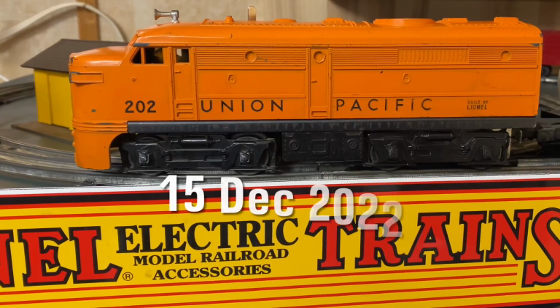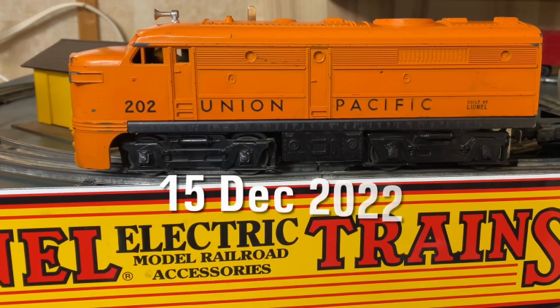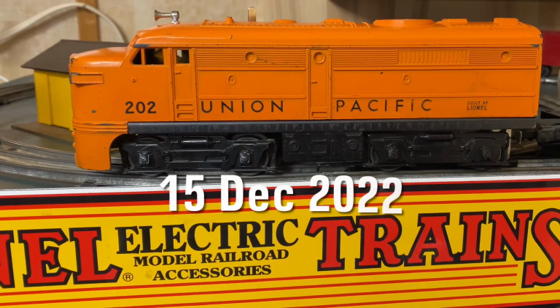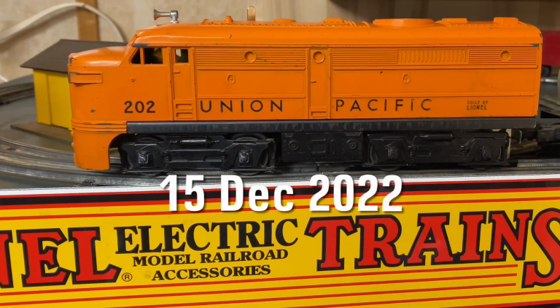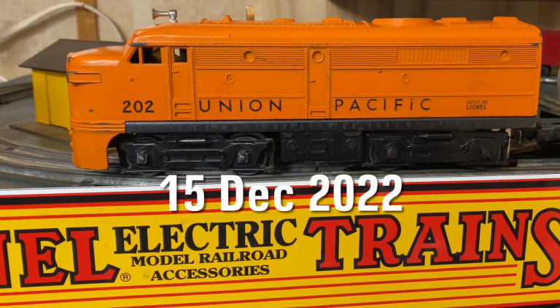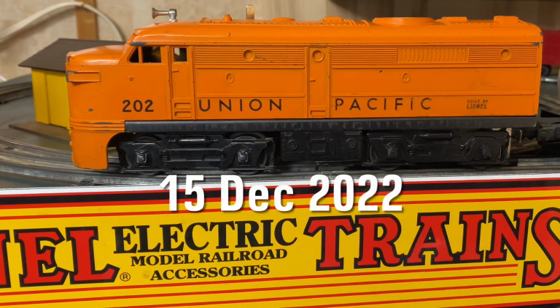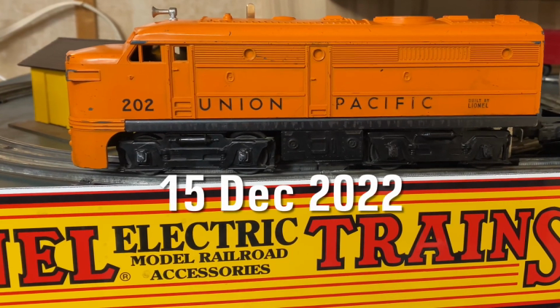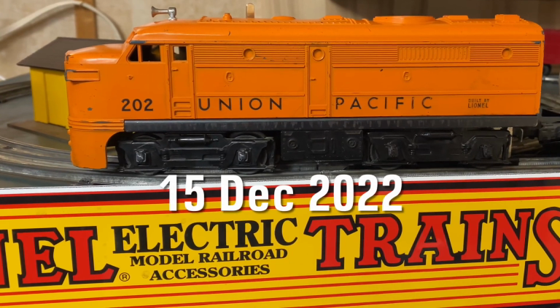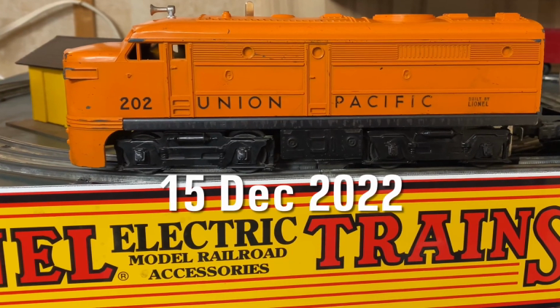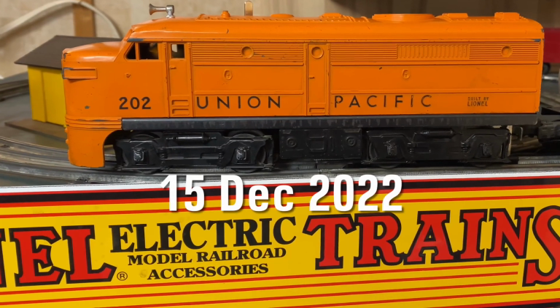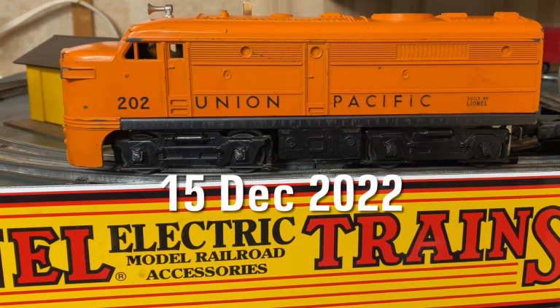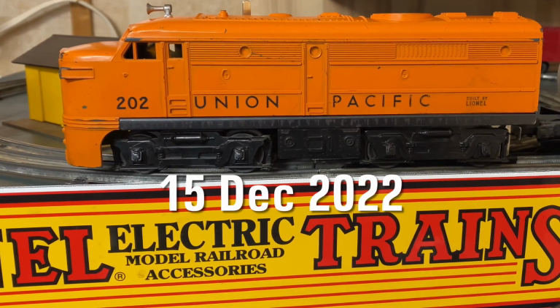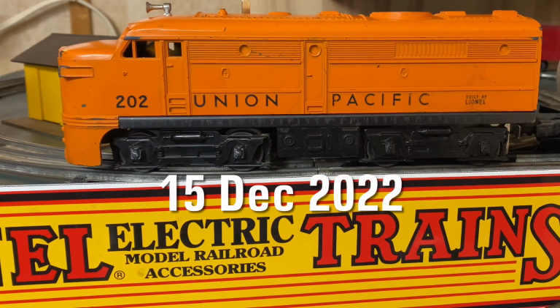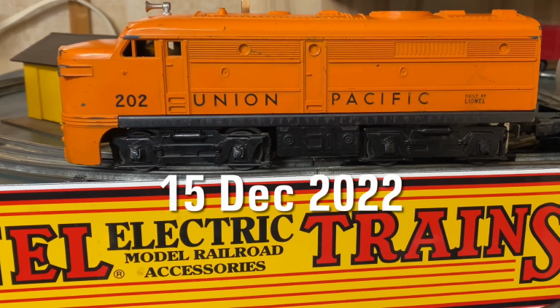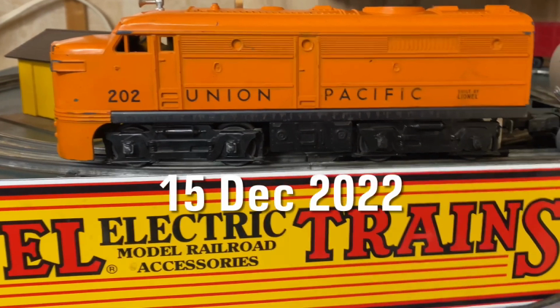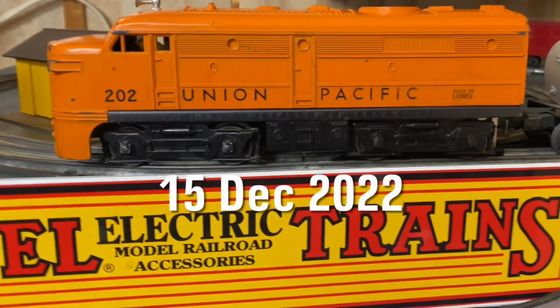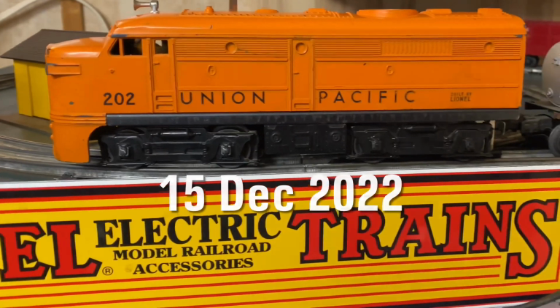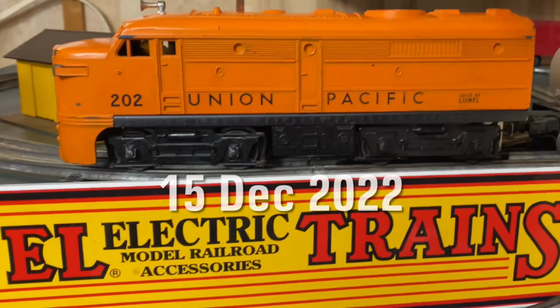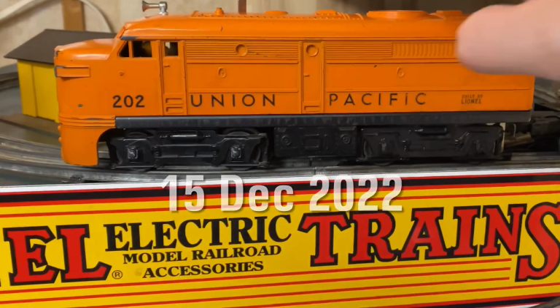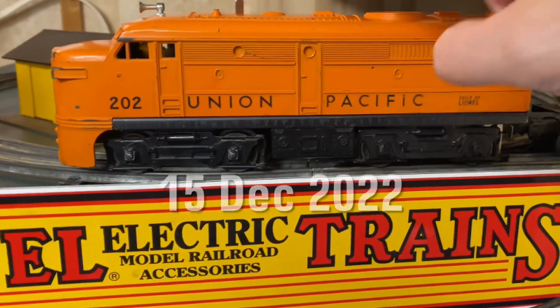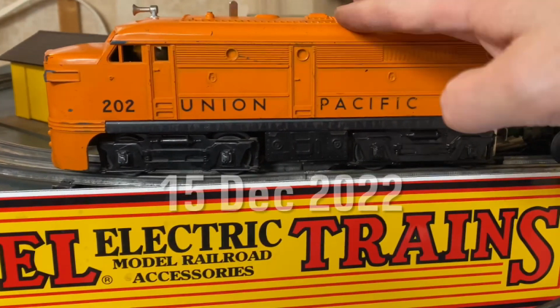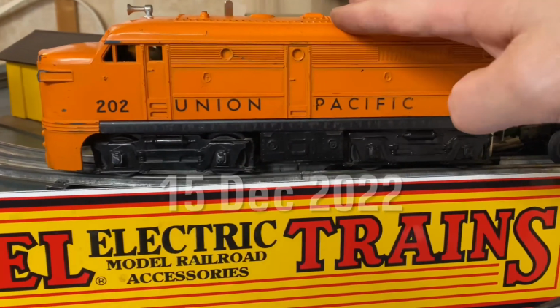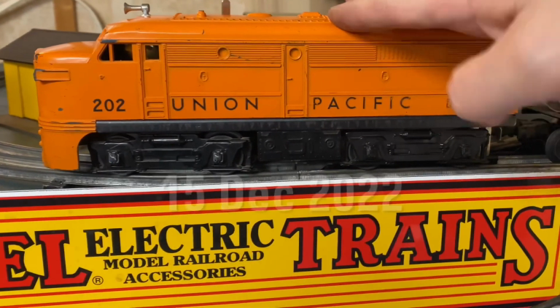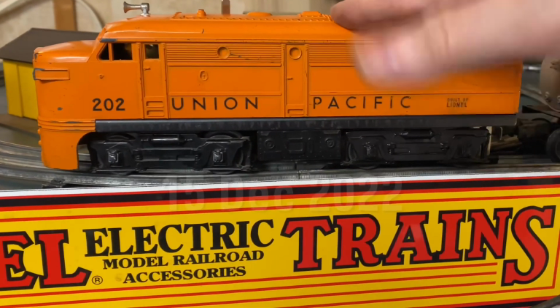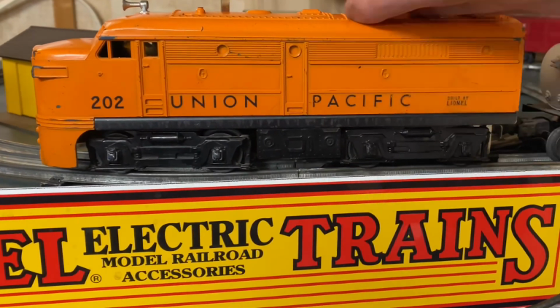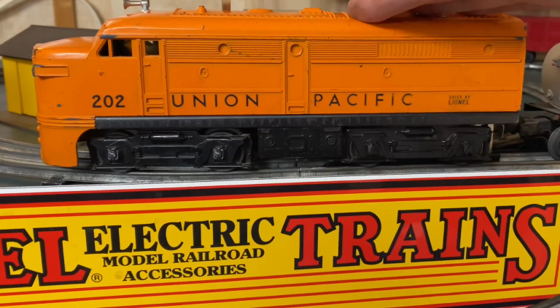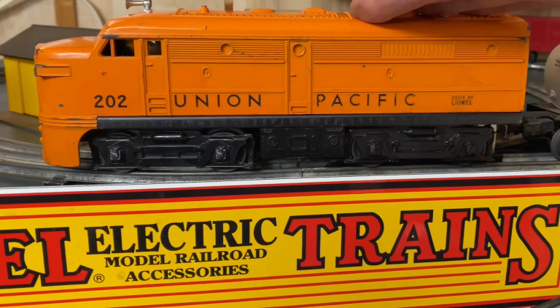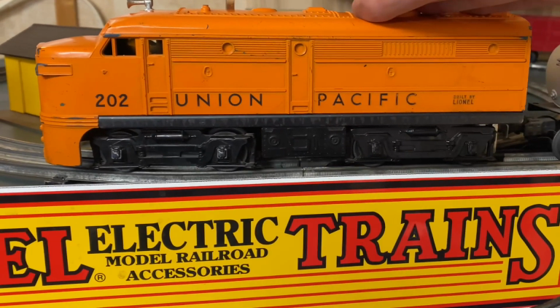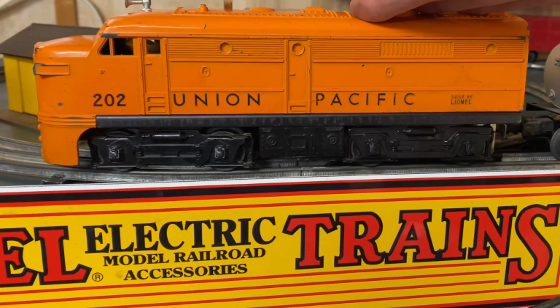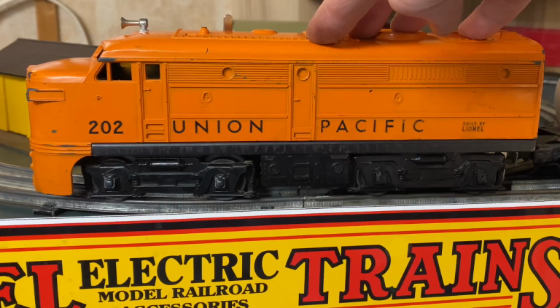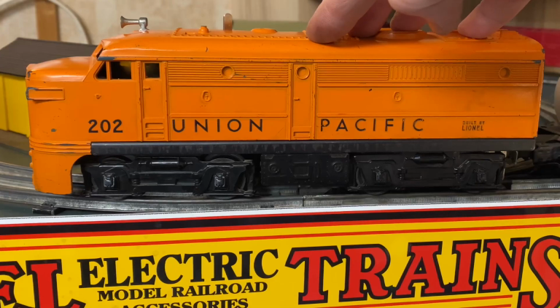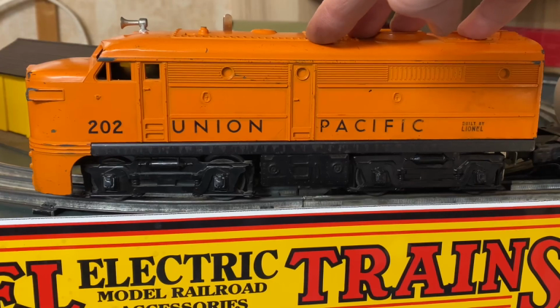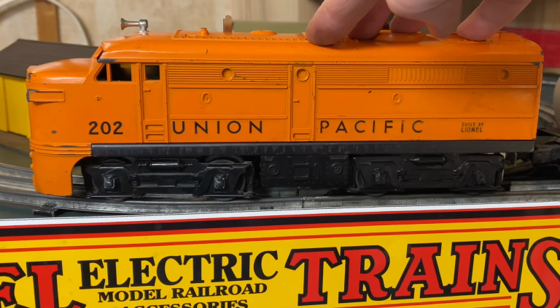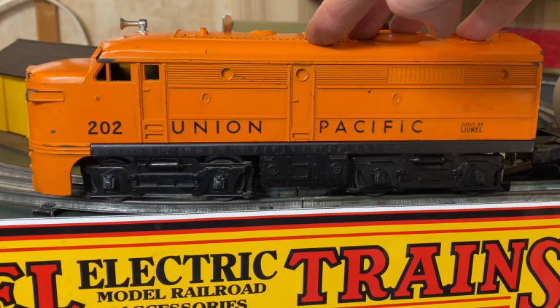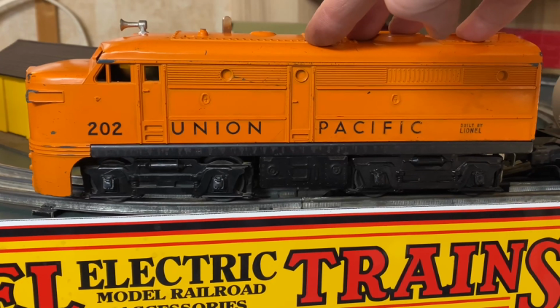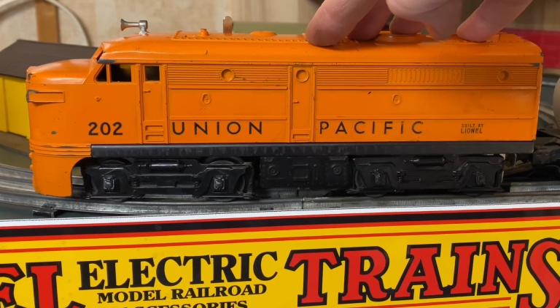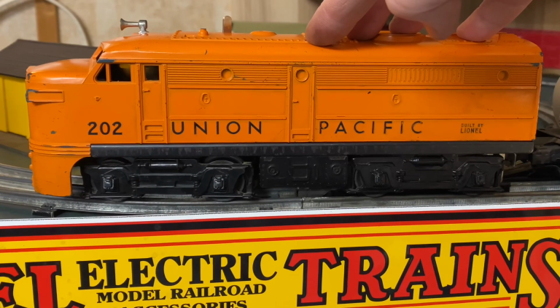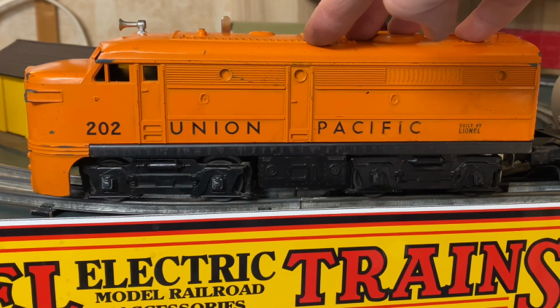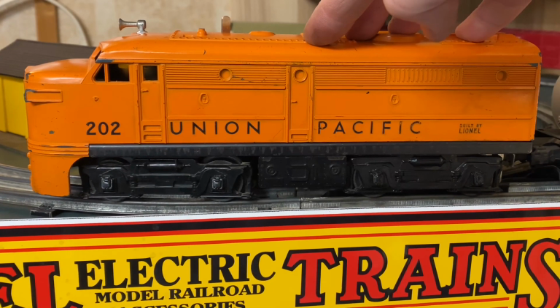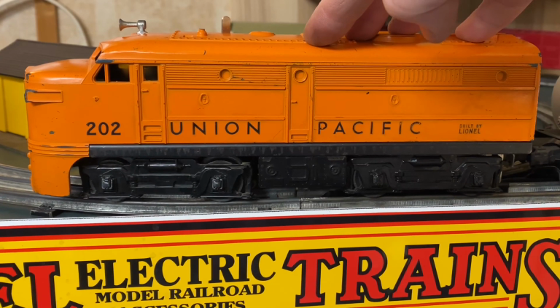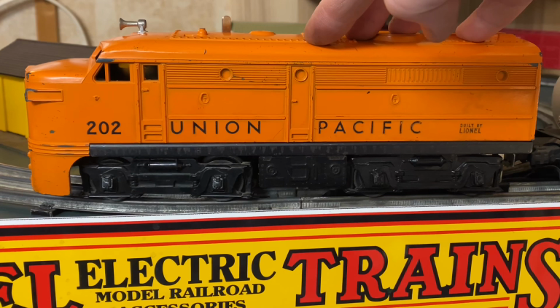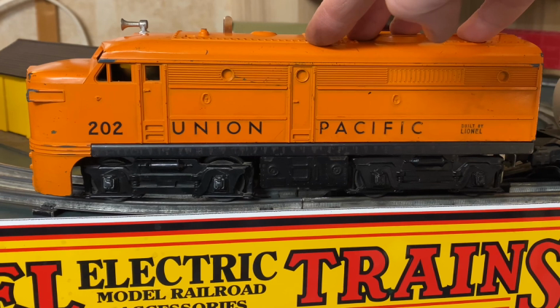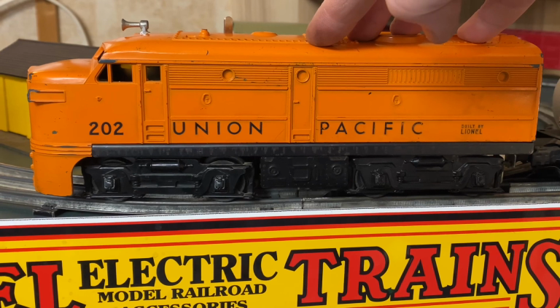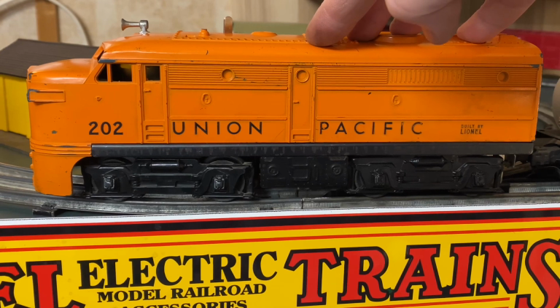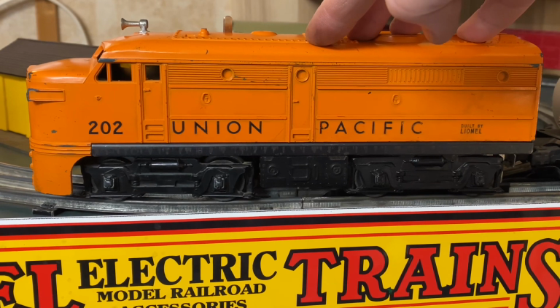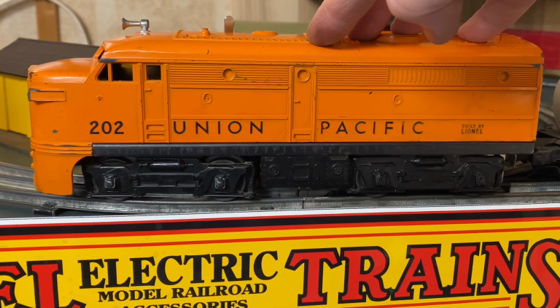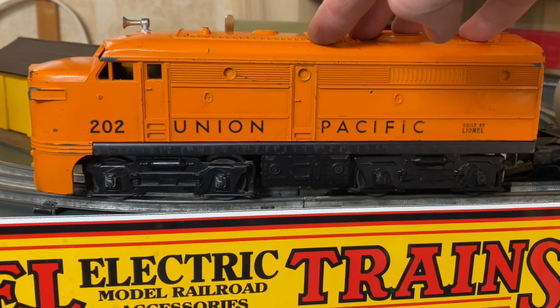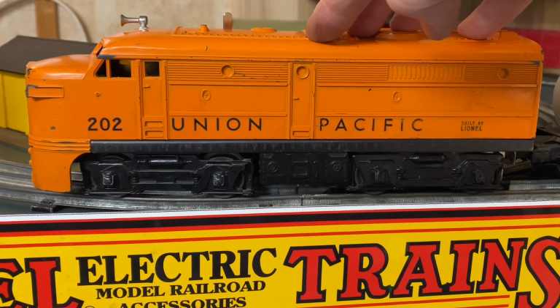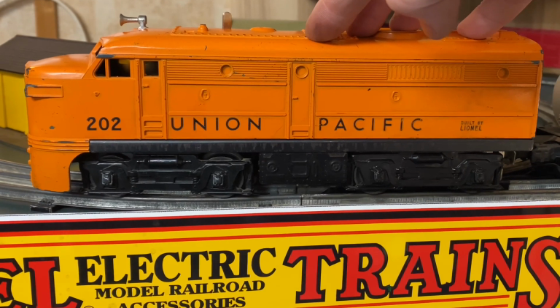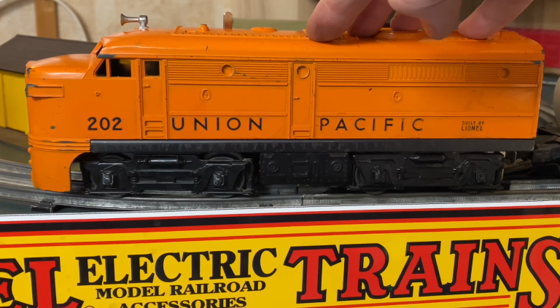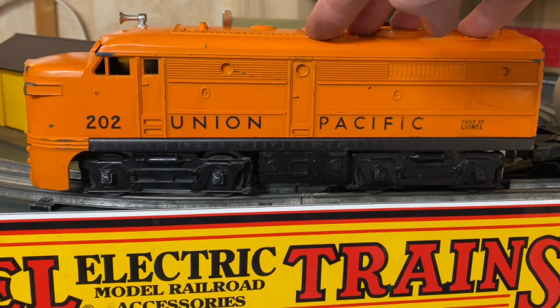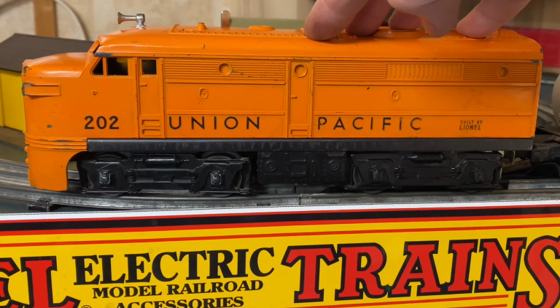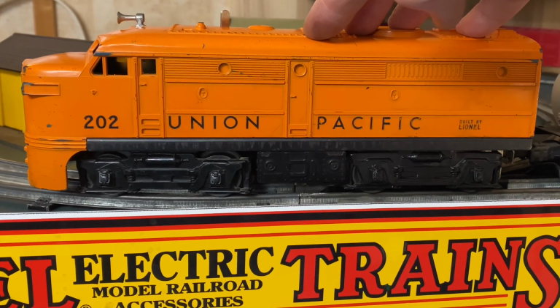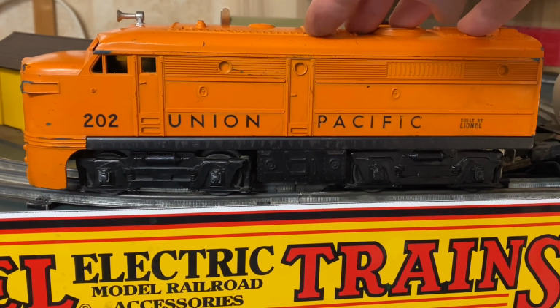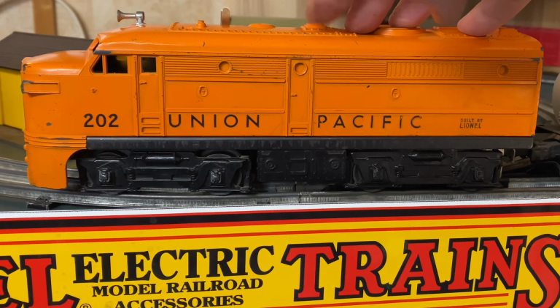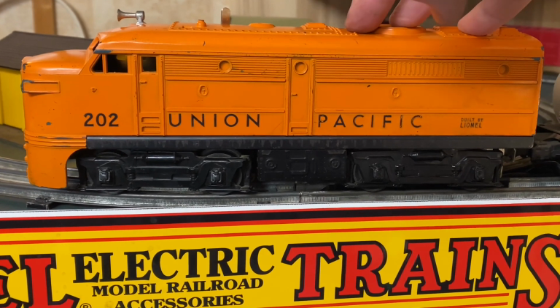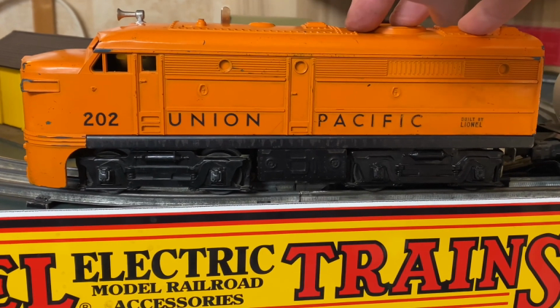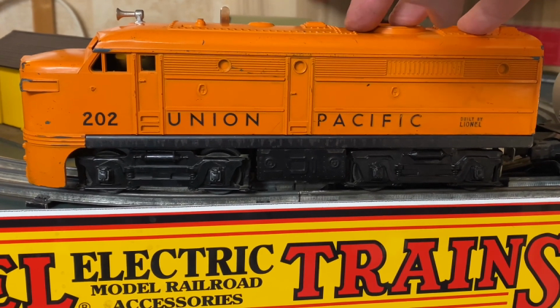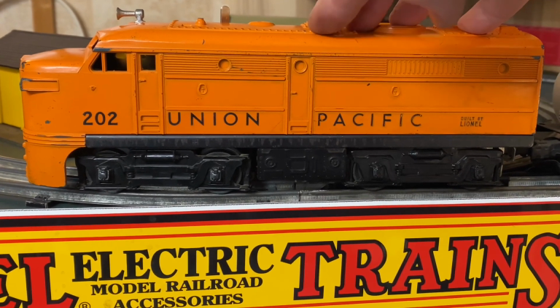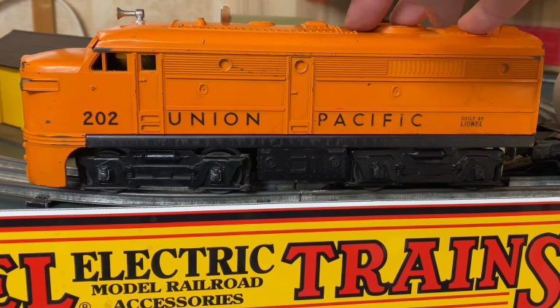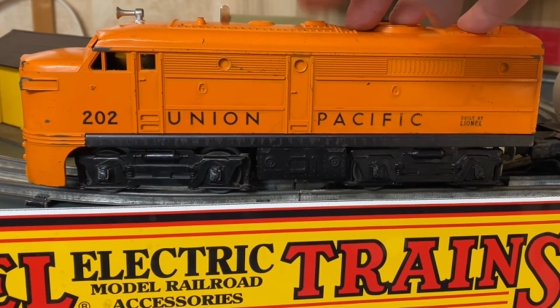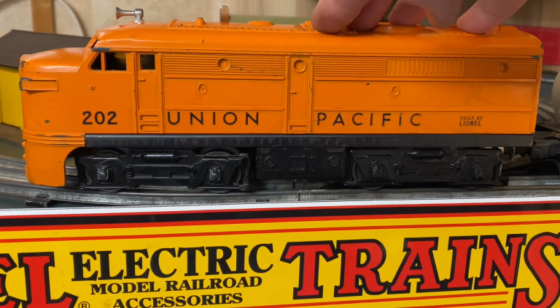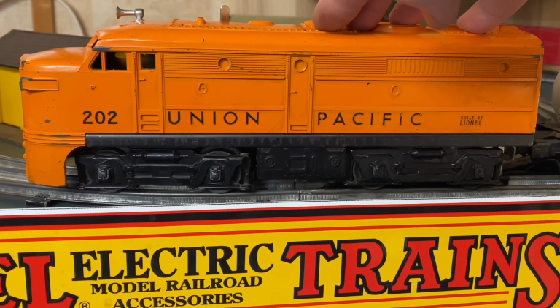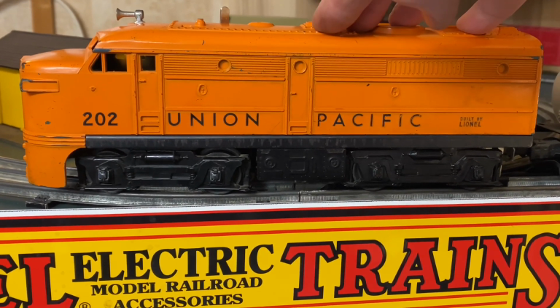The purpose of this video is that I just picked this up in Calgary — it's a Lionel Union Pacific ALCO, manufactured in 1957.